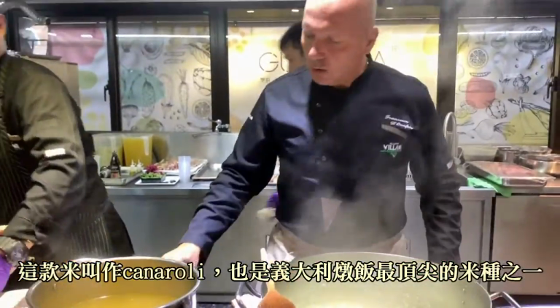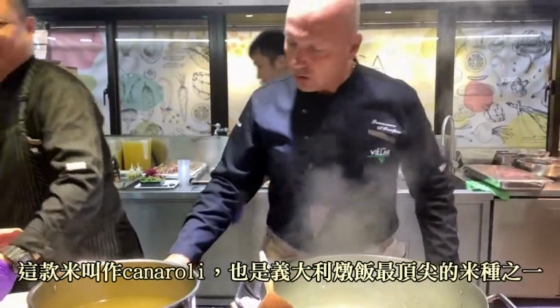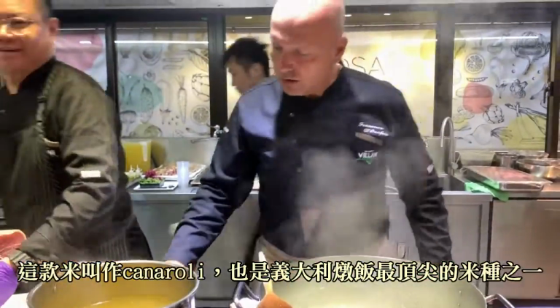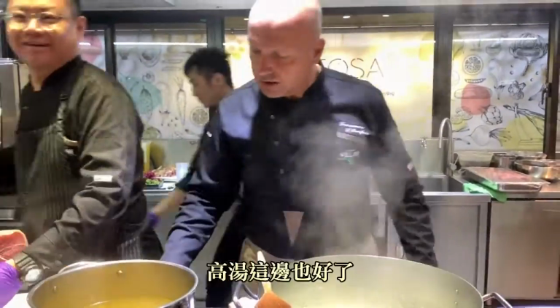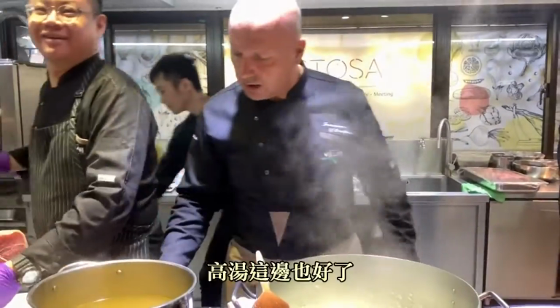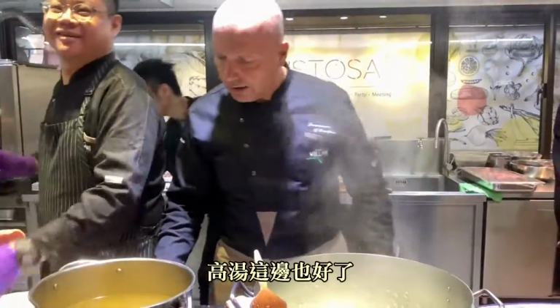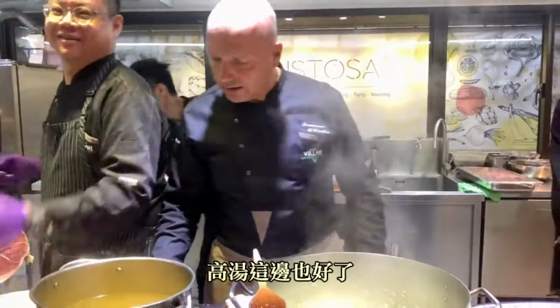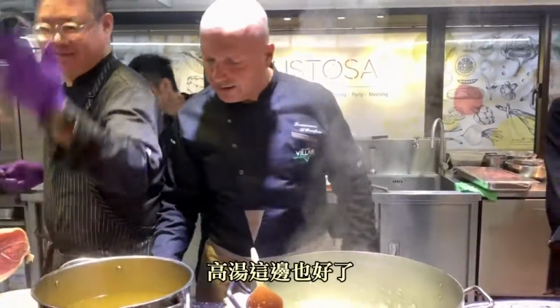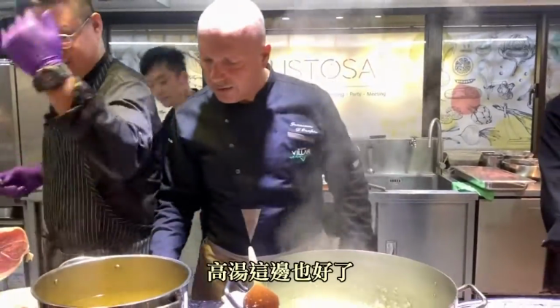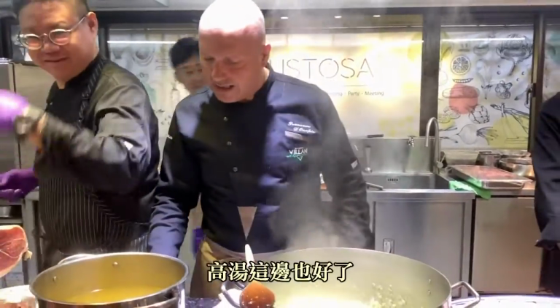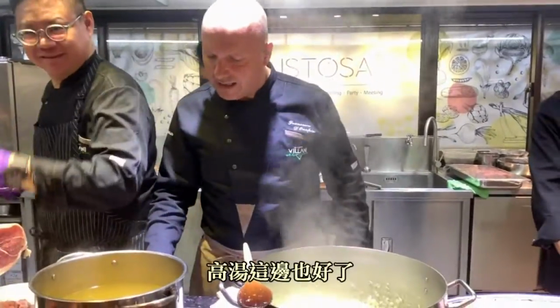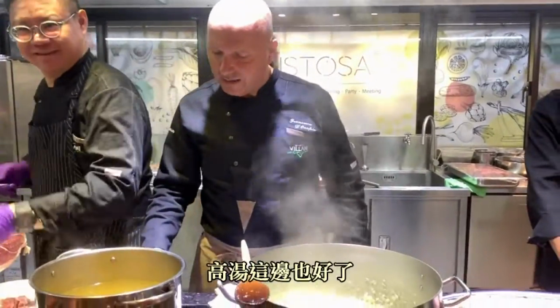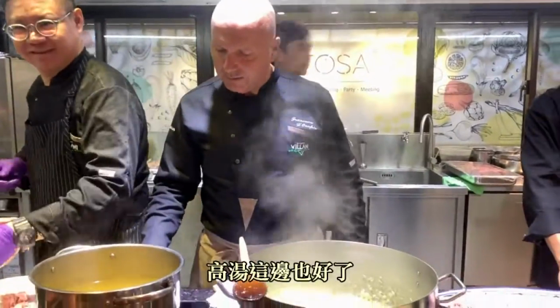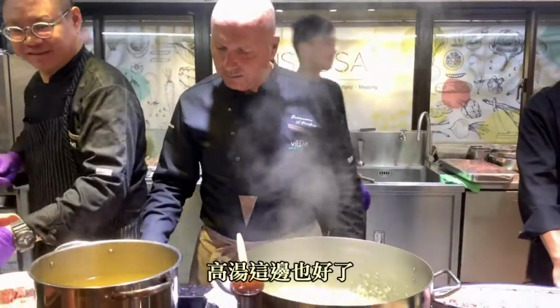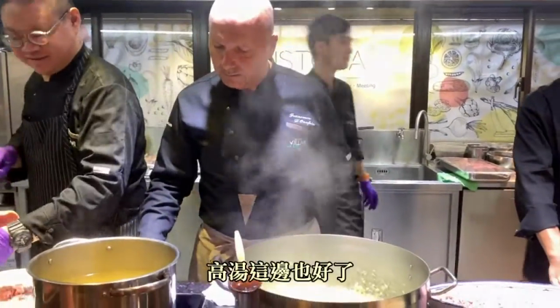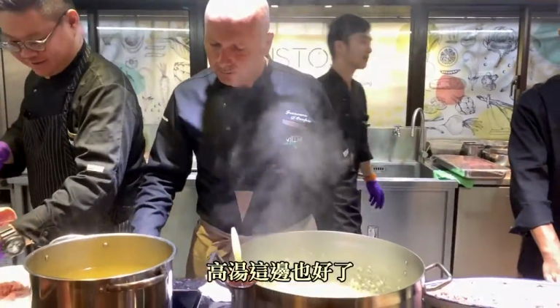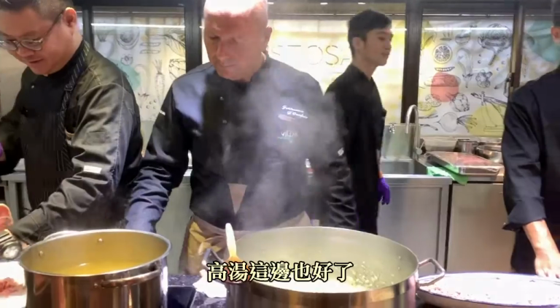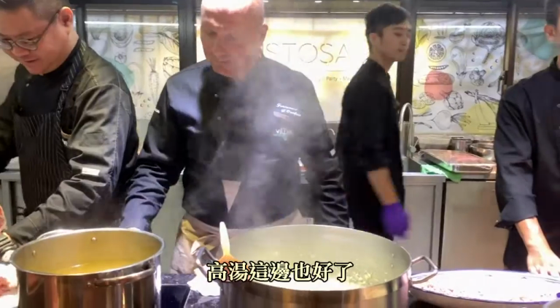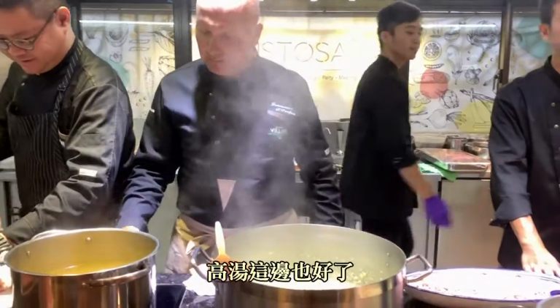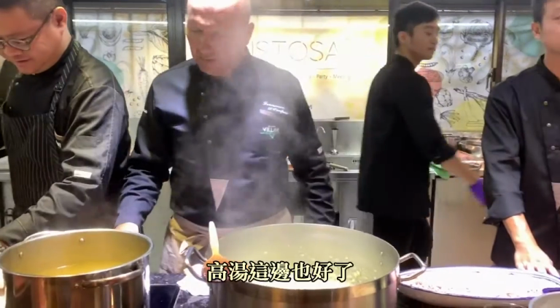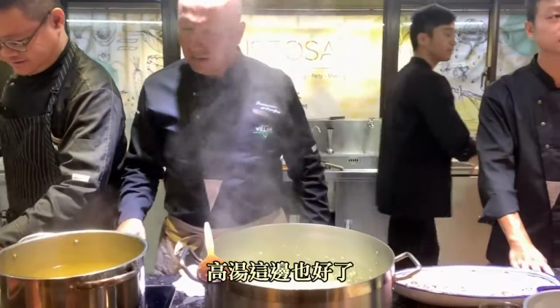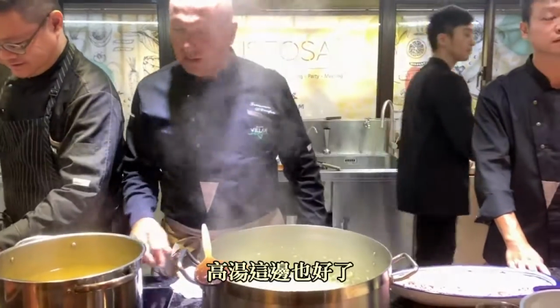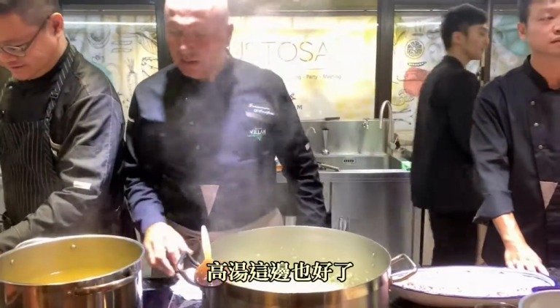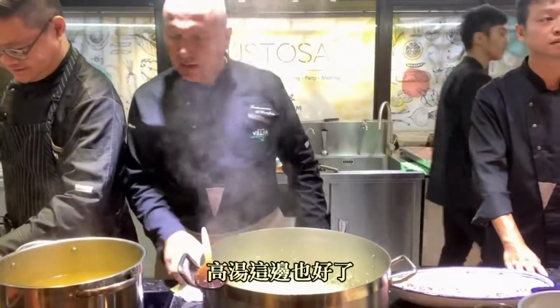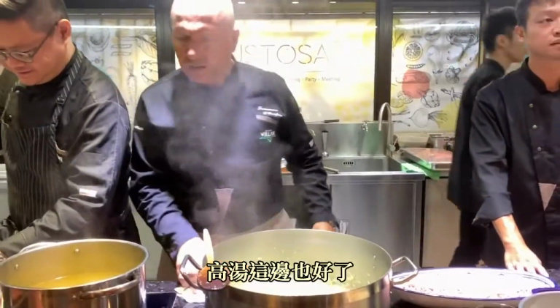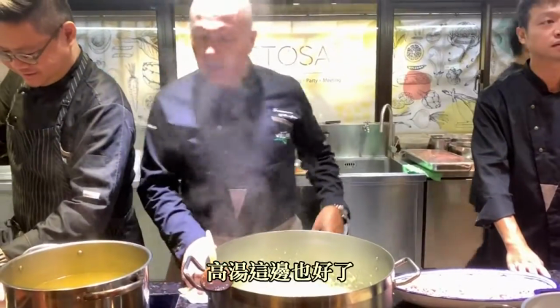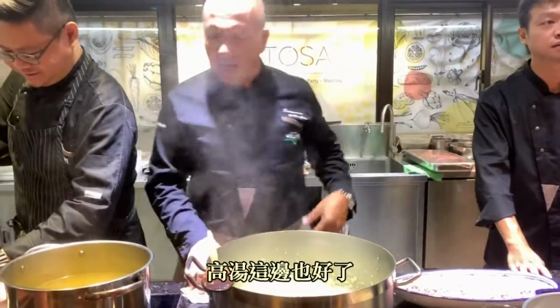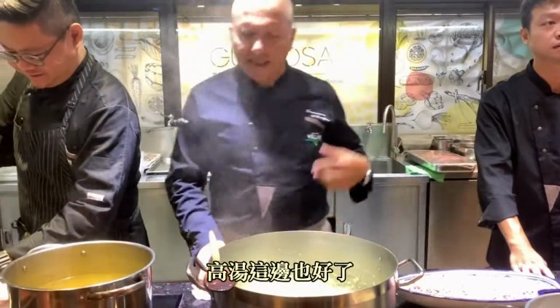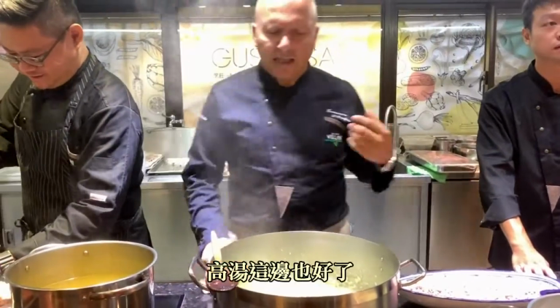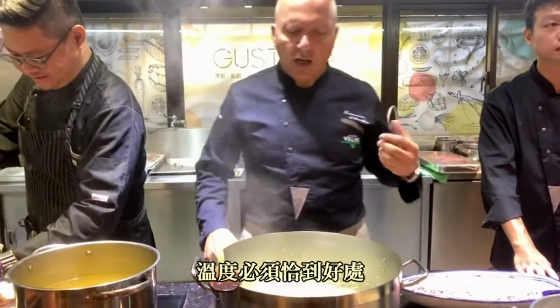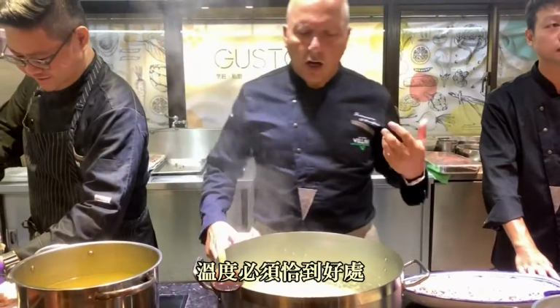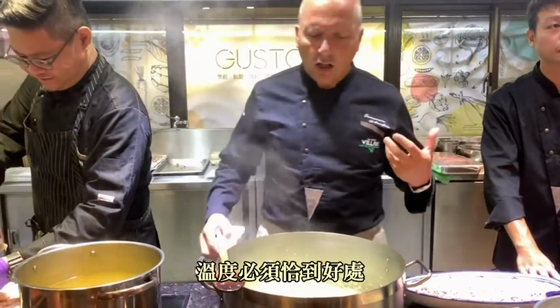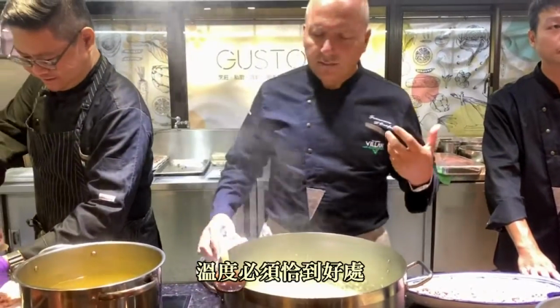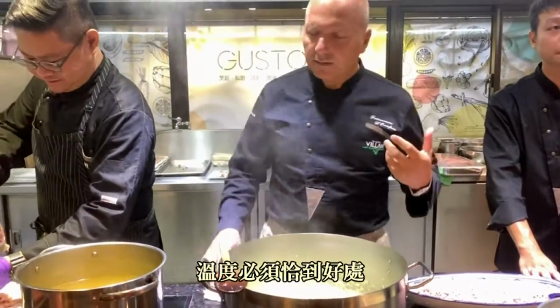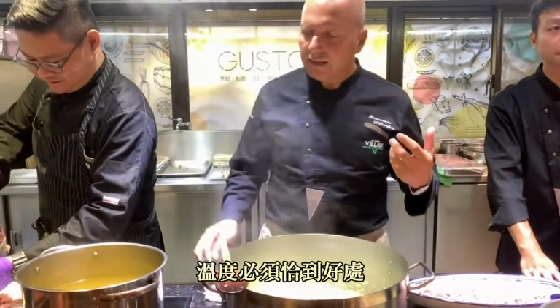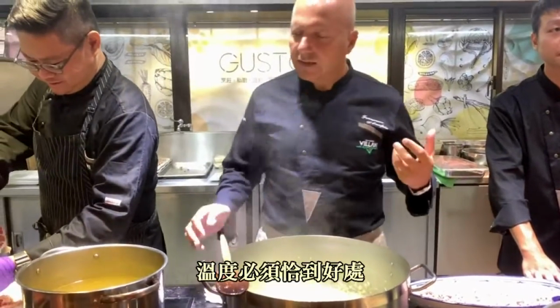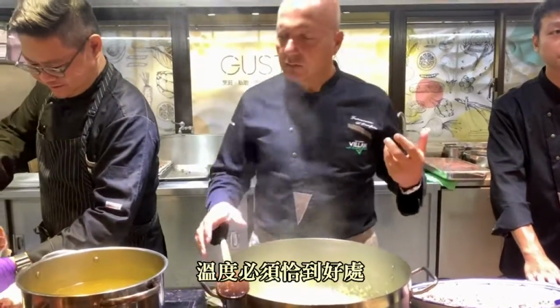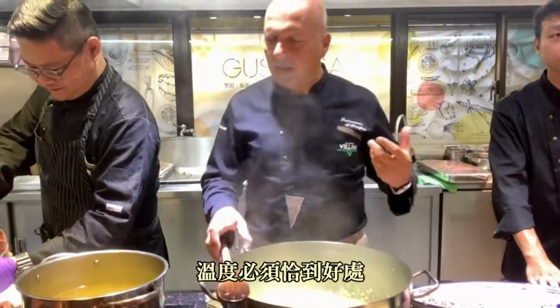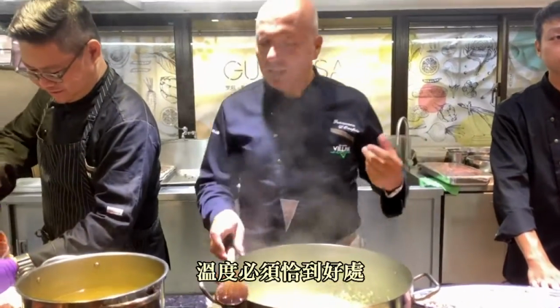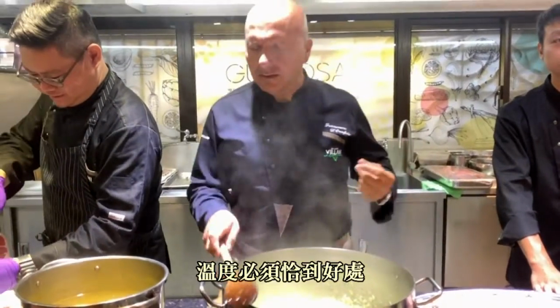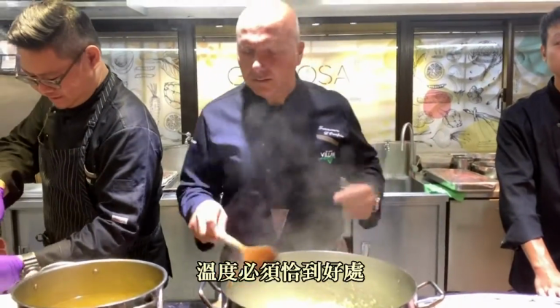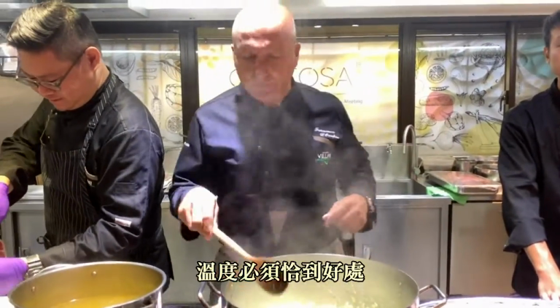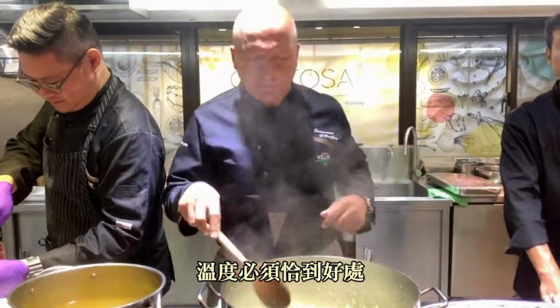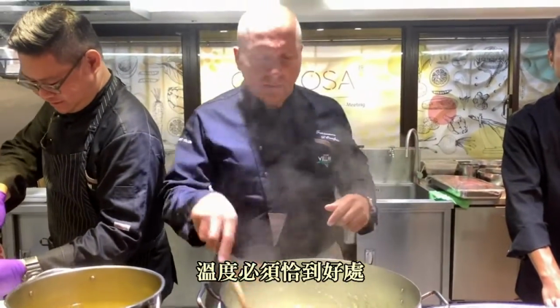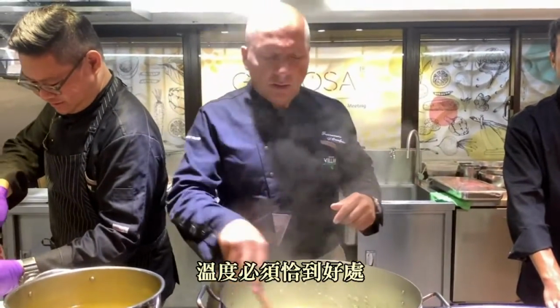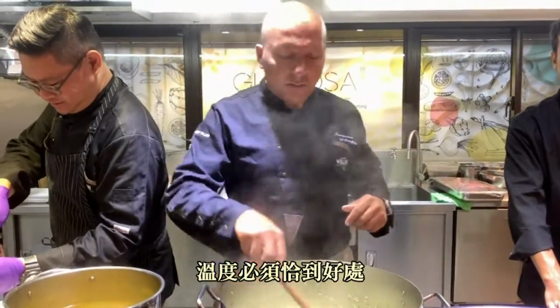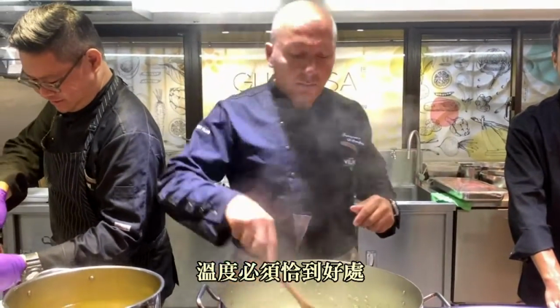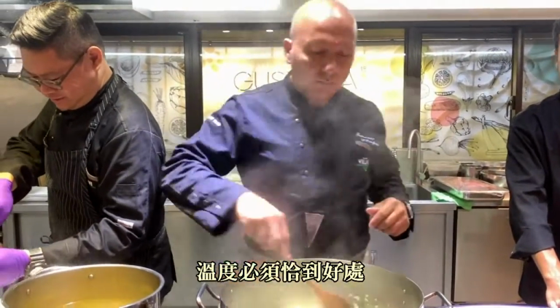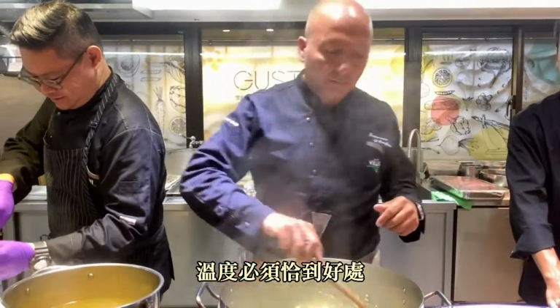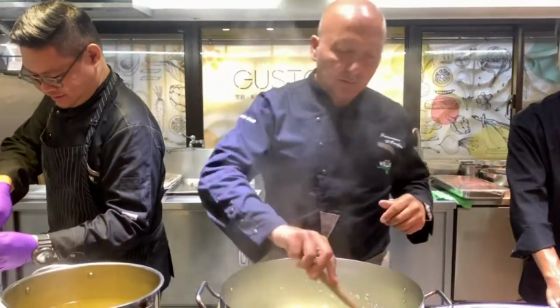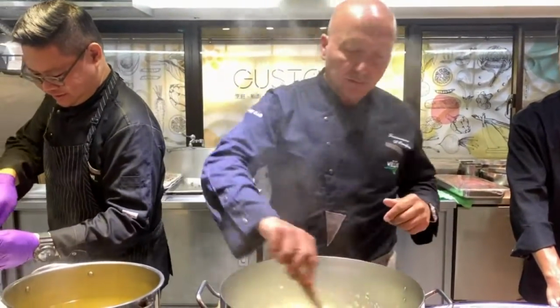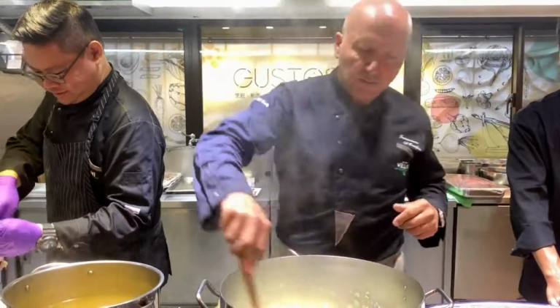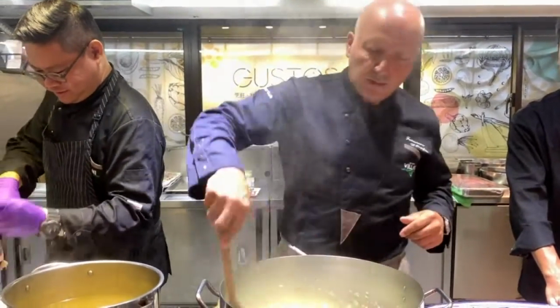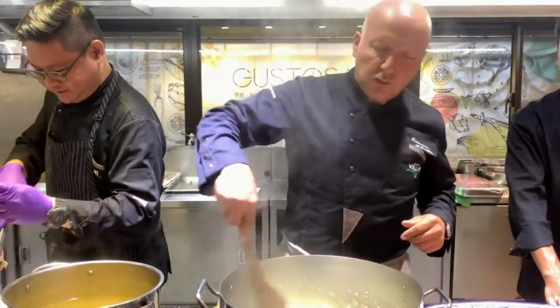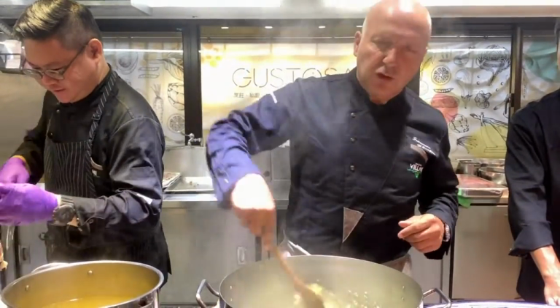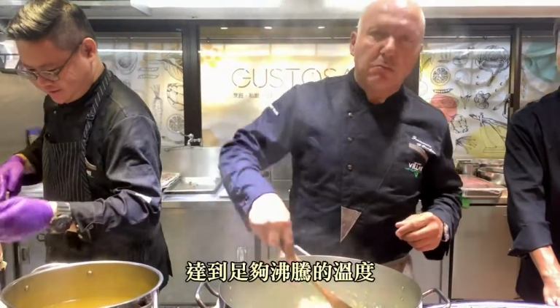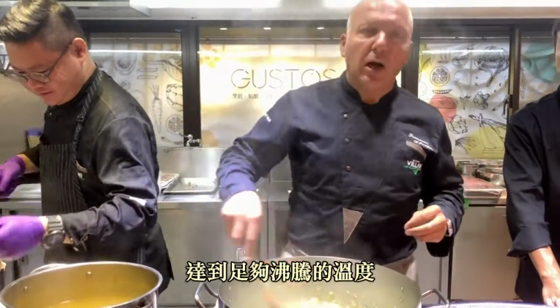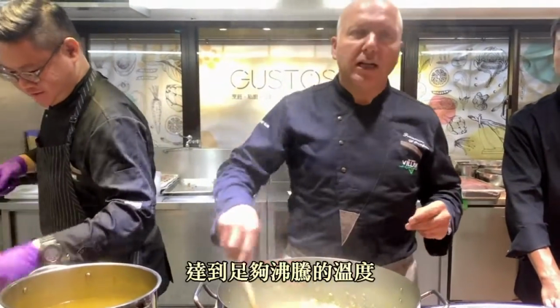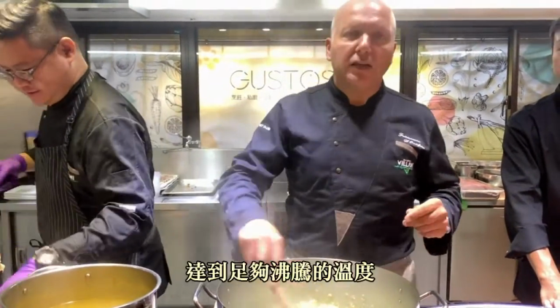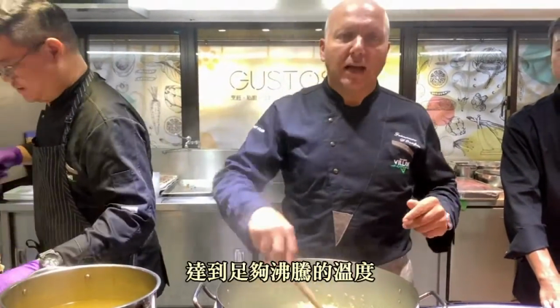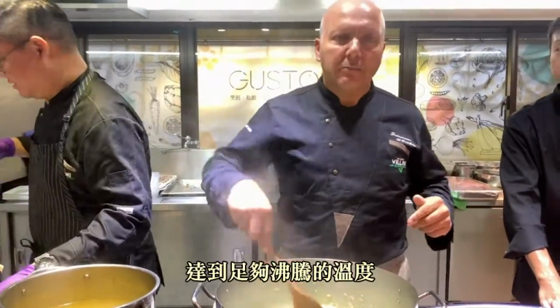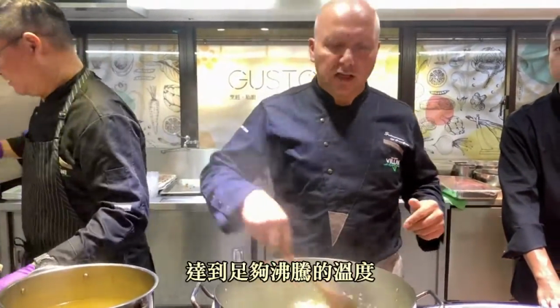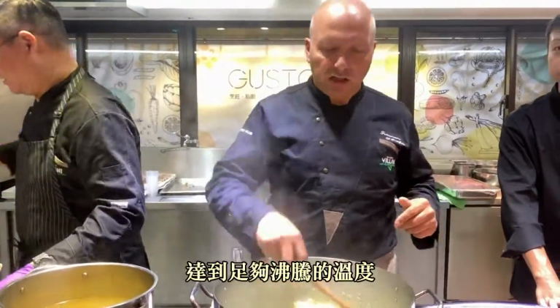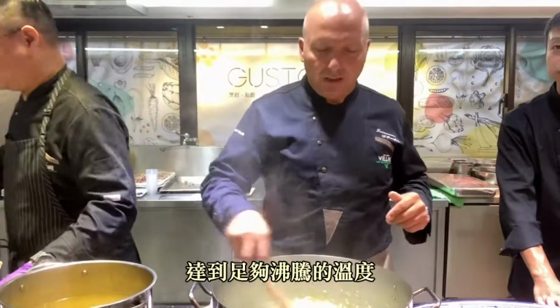Now the stock is ready. Nice and hot — it needs to be at boiling temperature. Really nice smell, like a homemade kind of risotto.